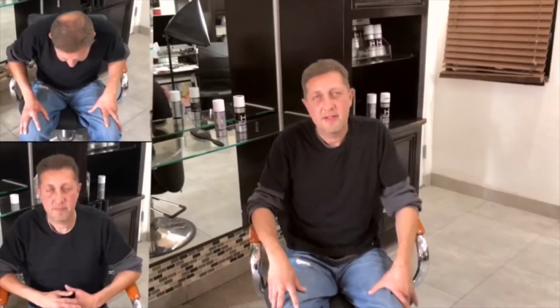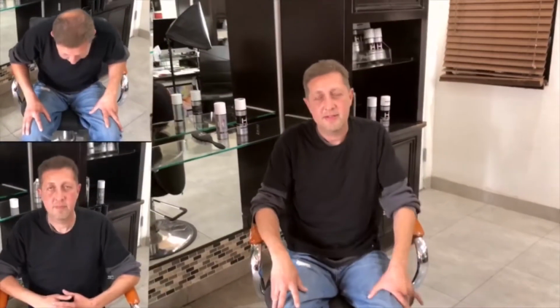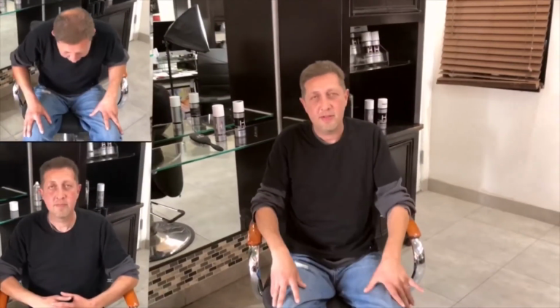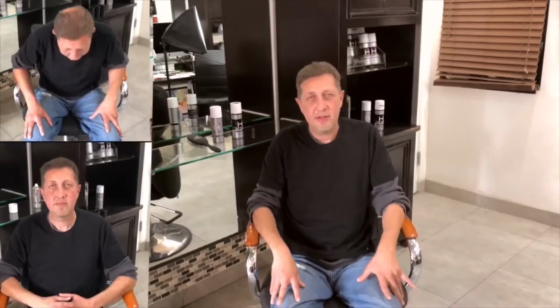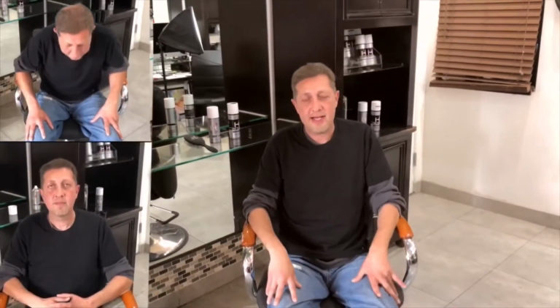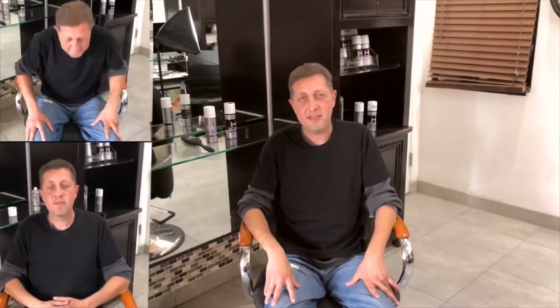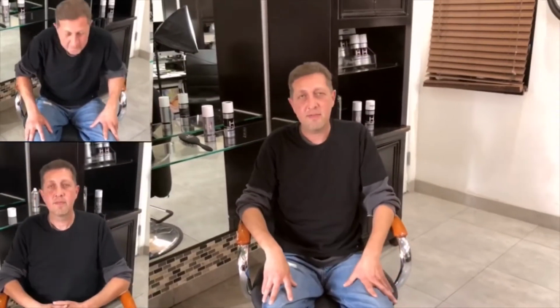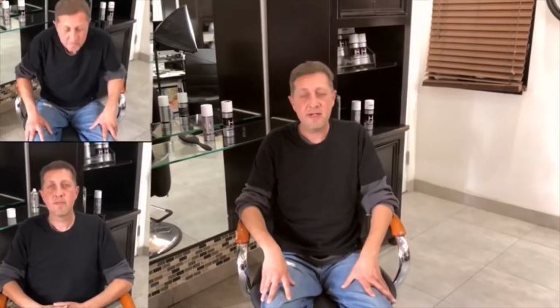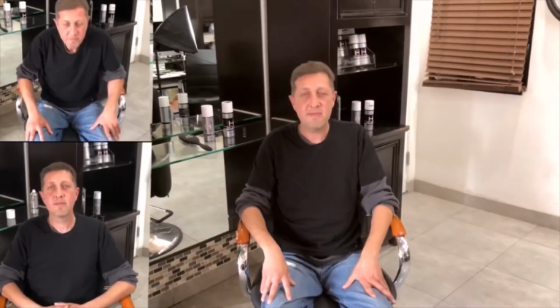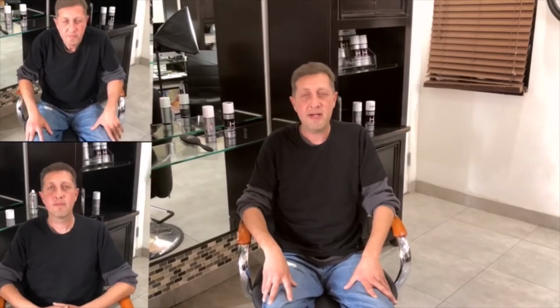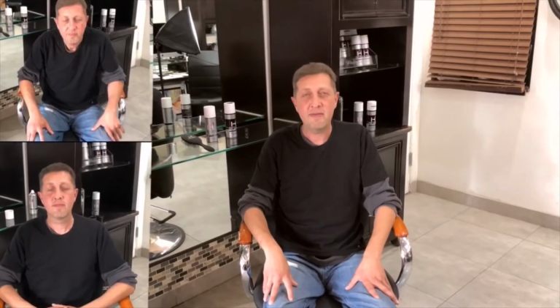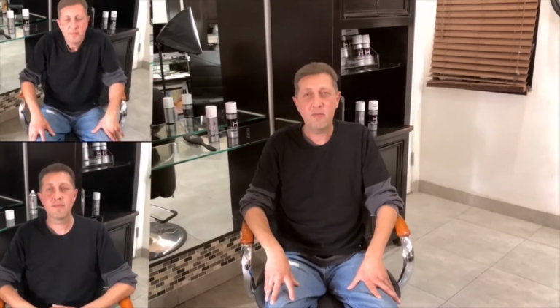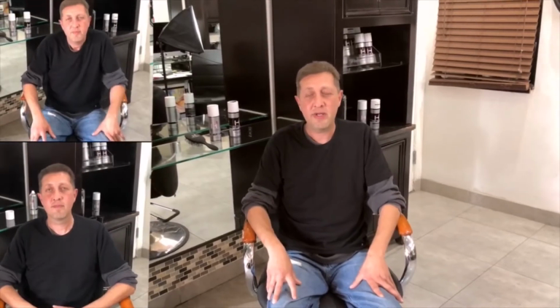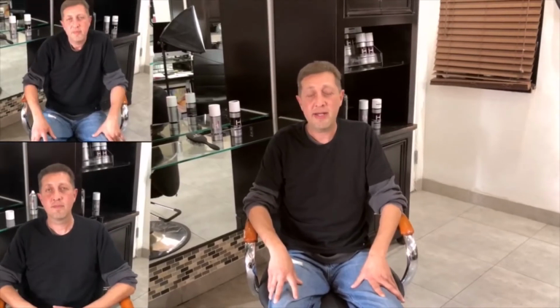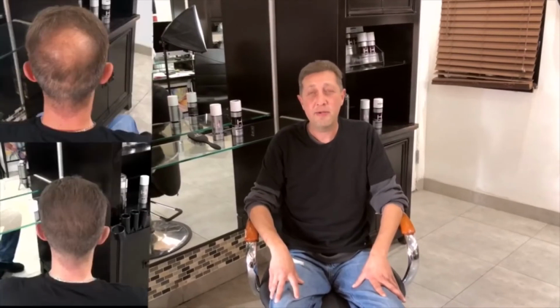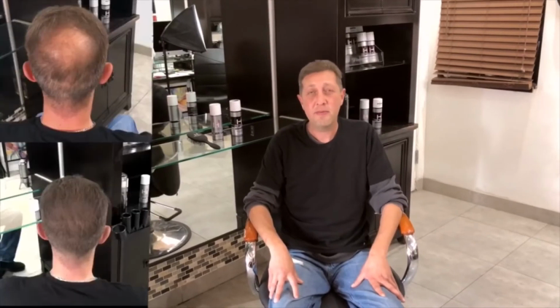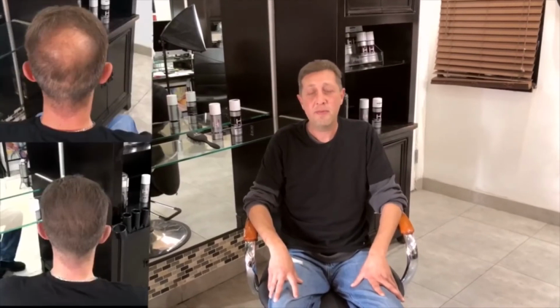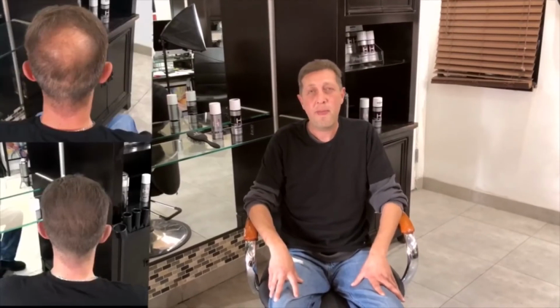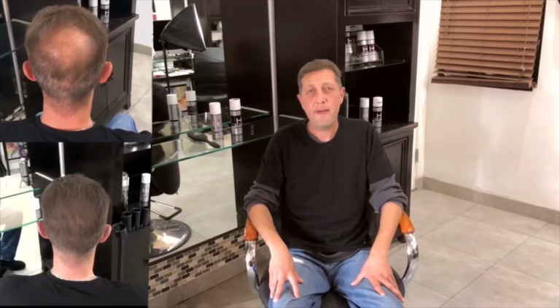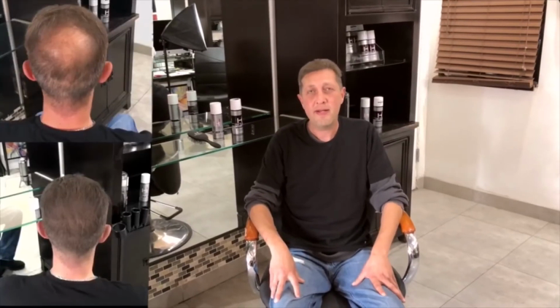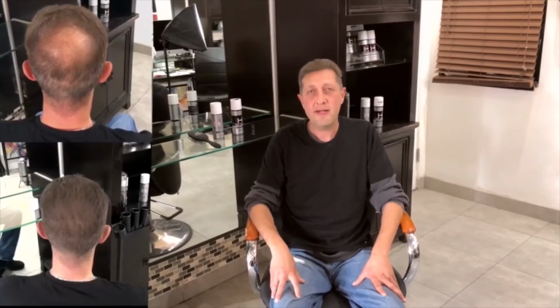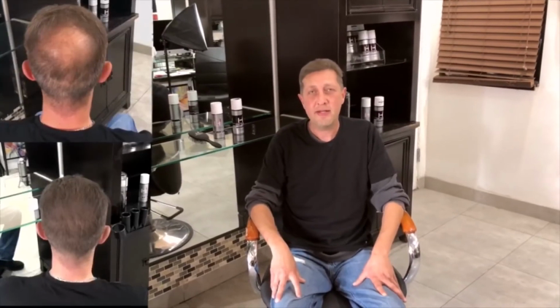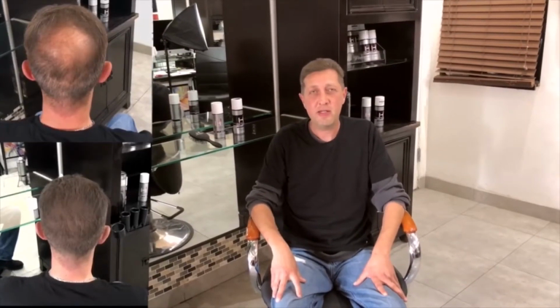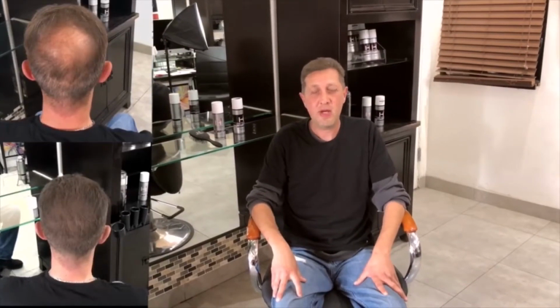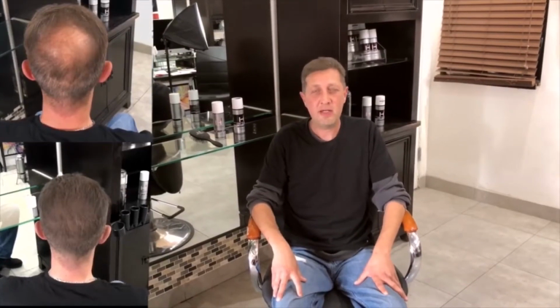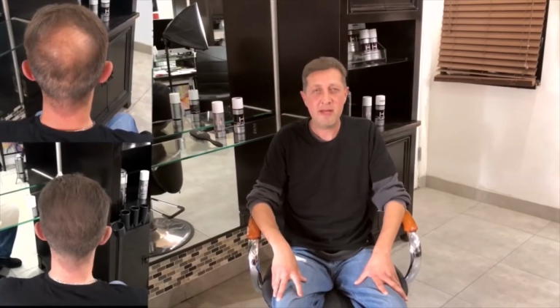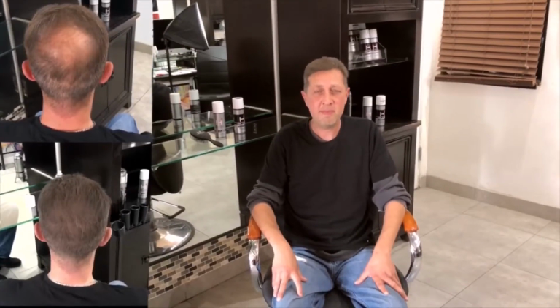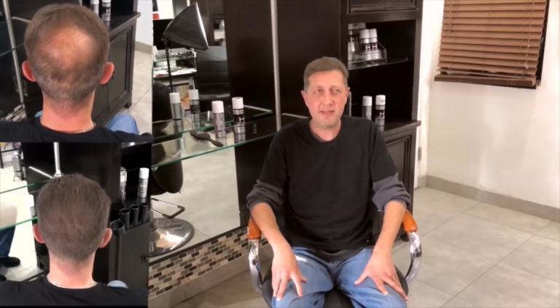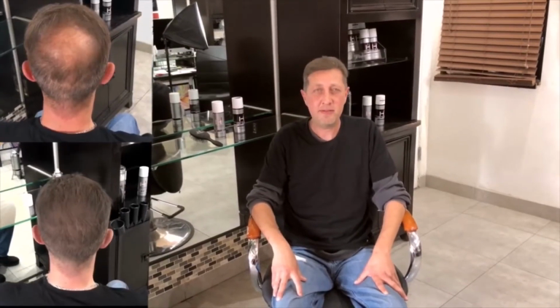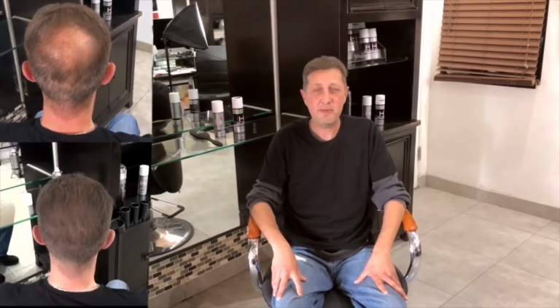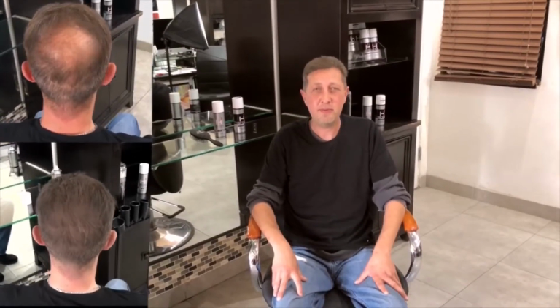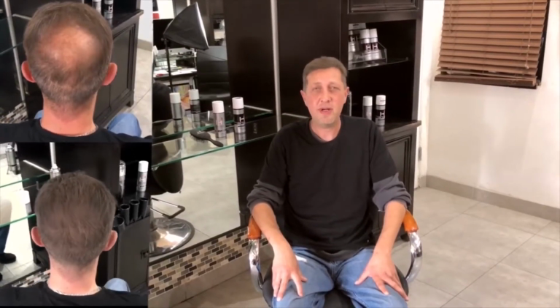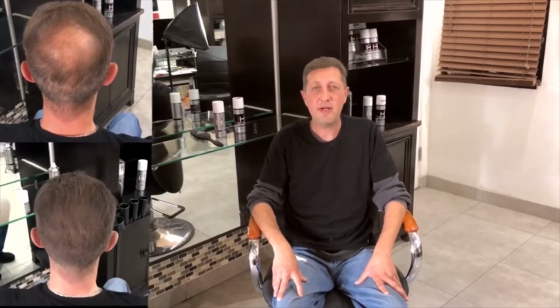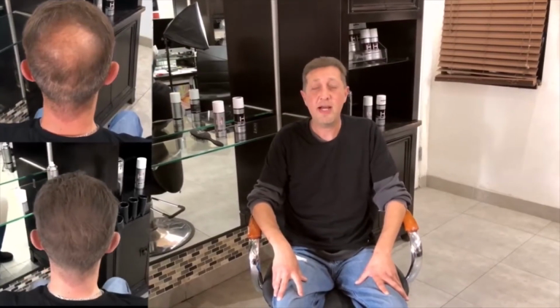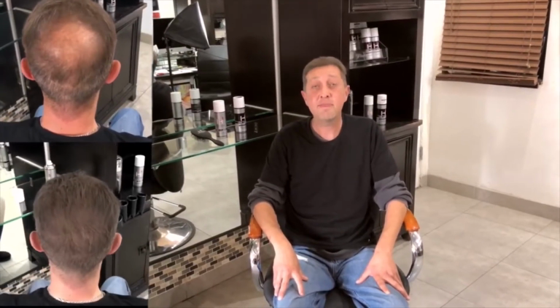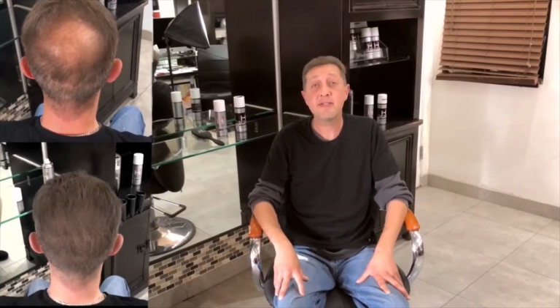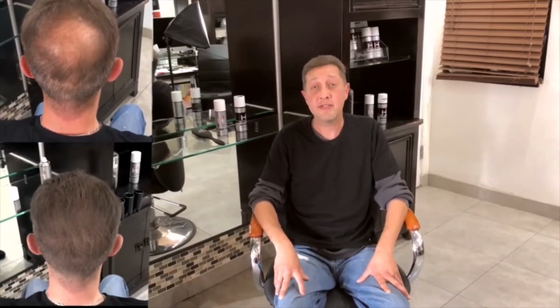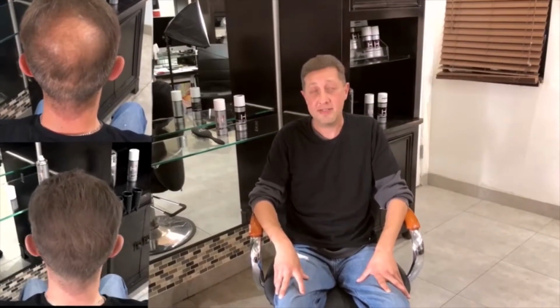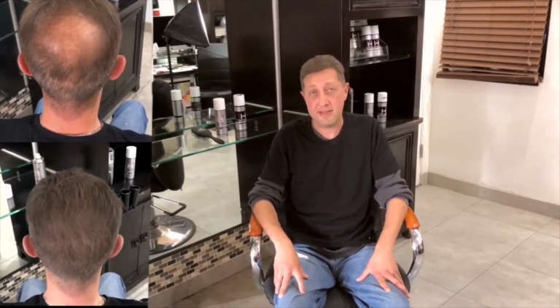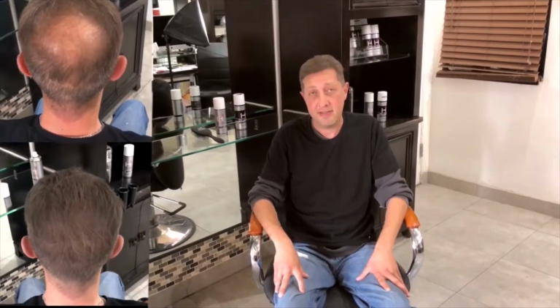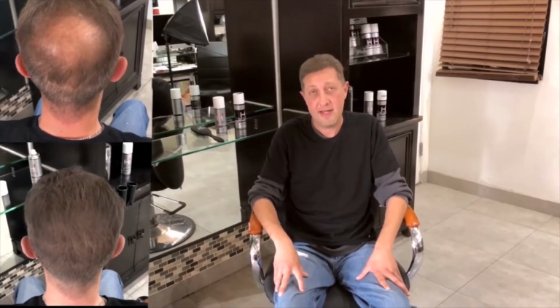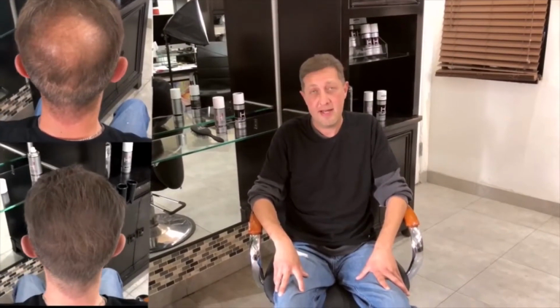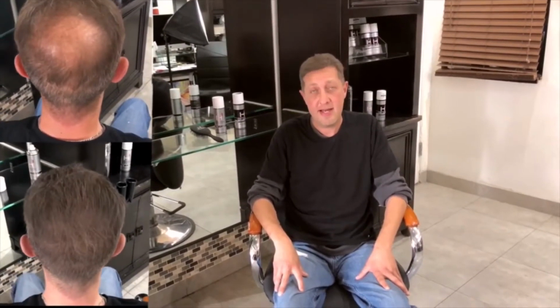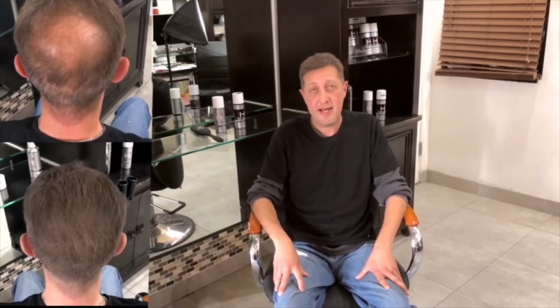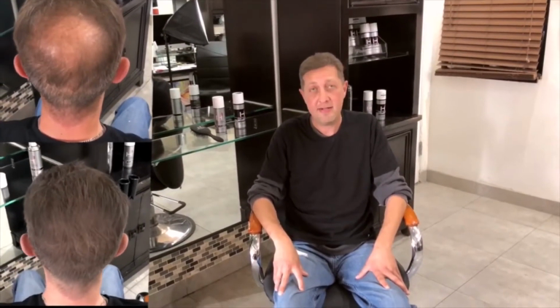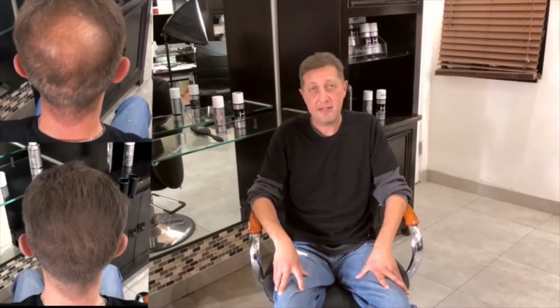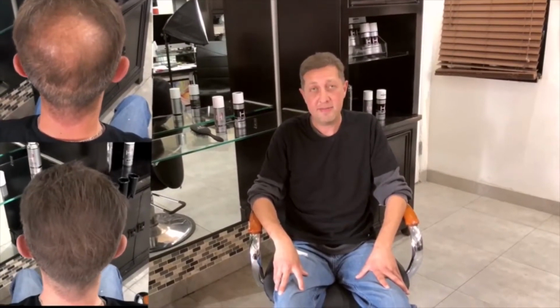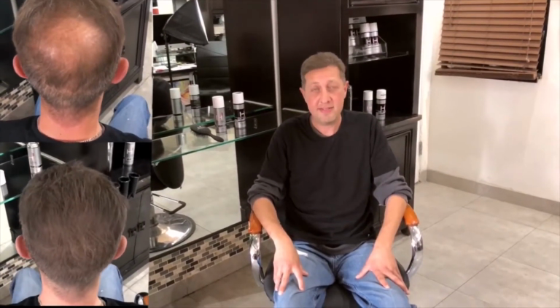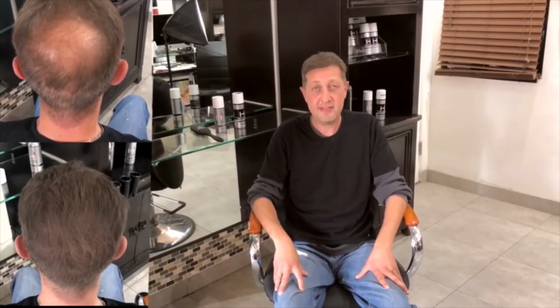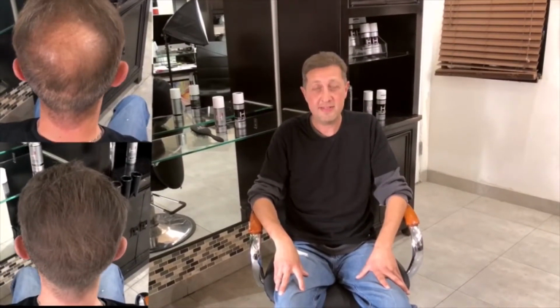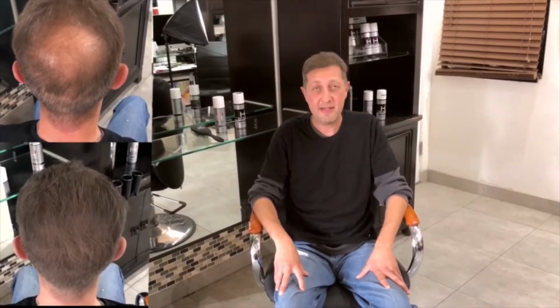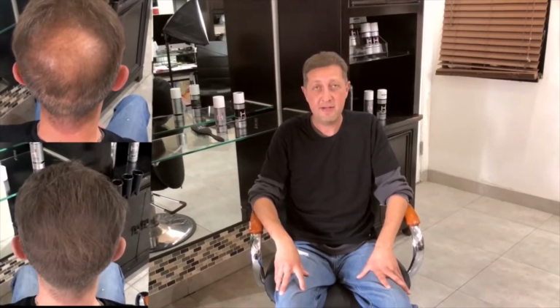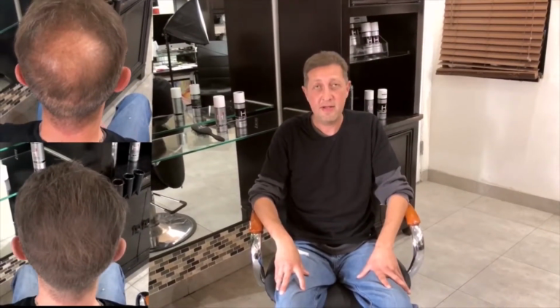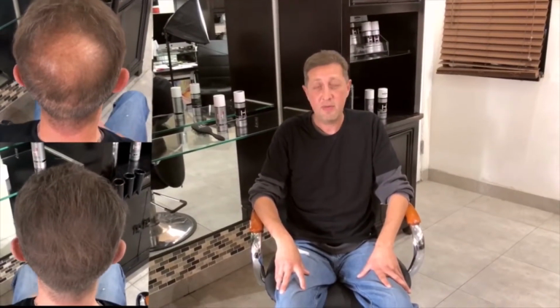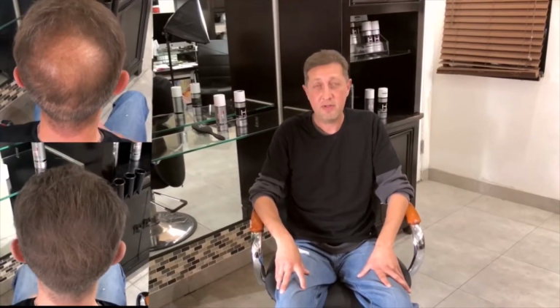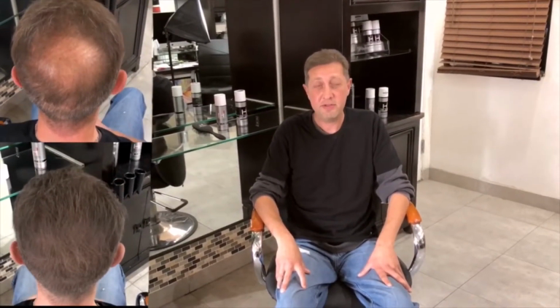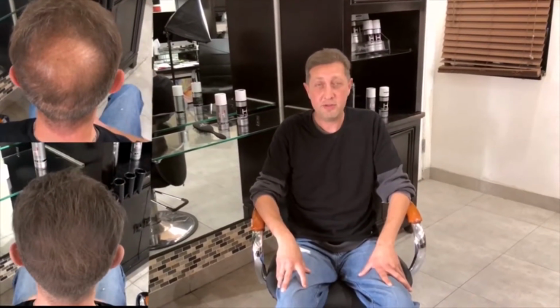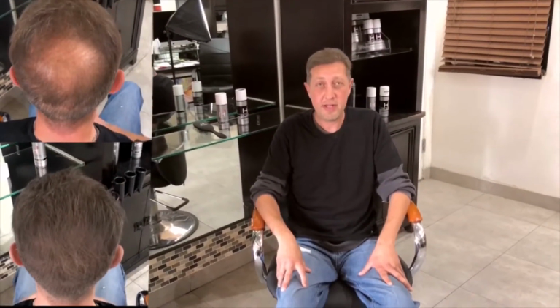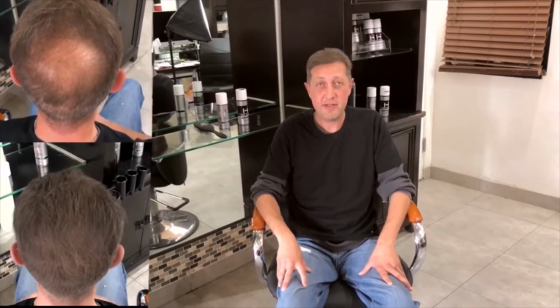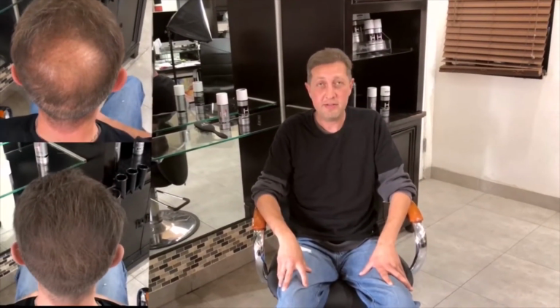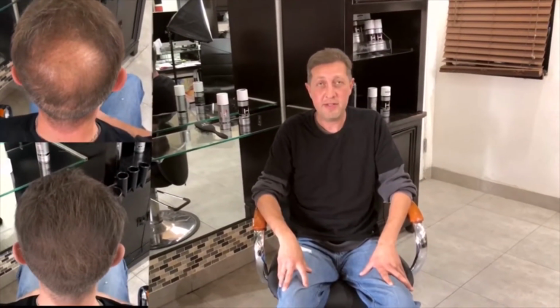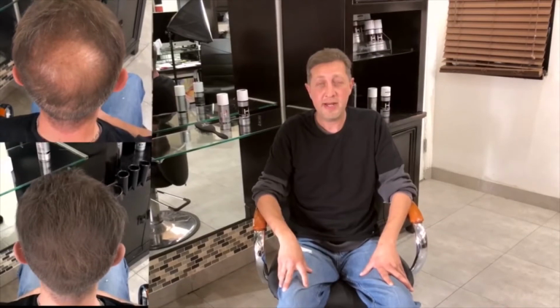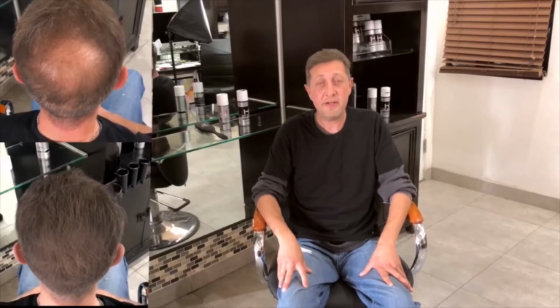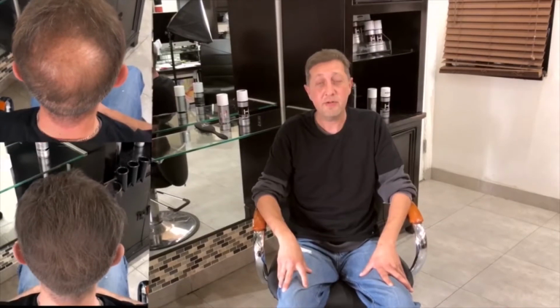So I asked a buddy of mine what I could do, and he recommended me to a hair specialist. The specialist said, why don't you try using a hair cube.